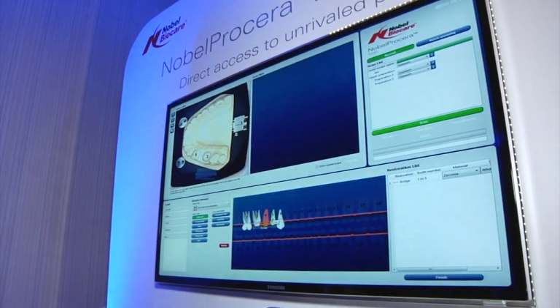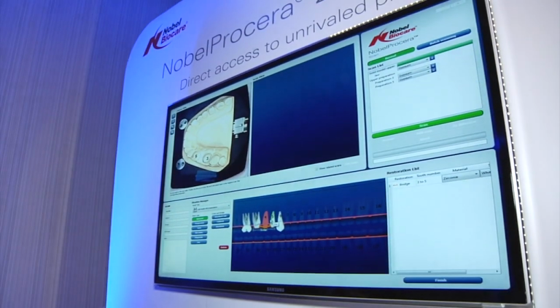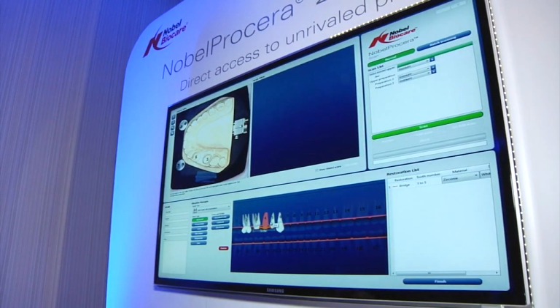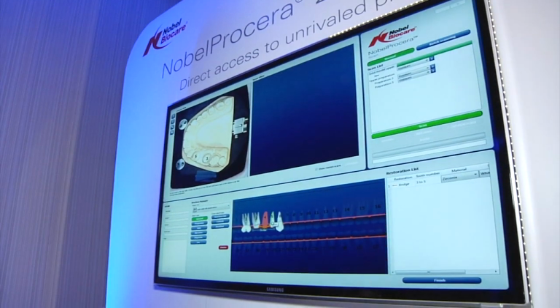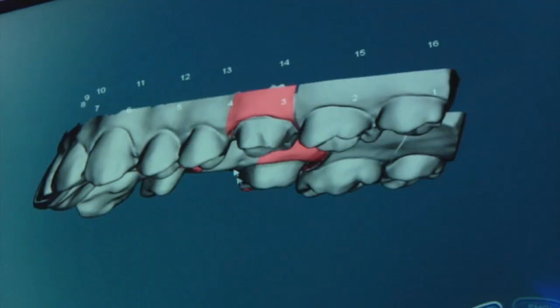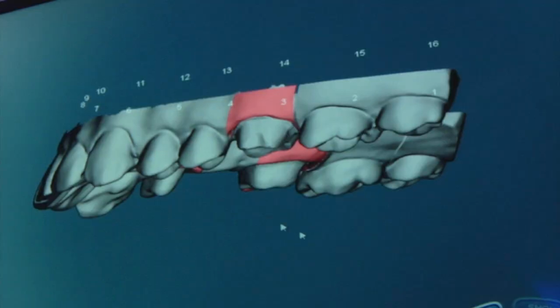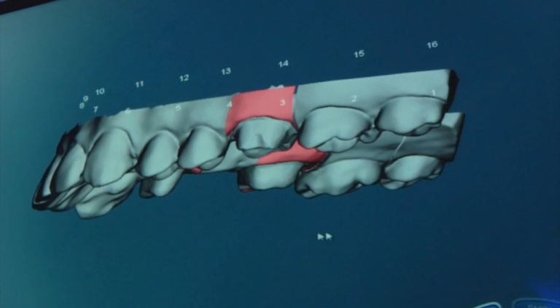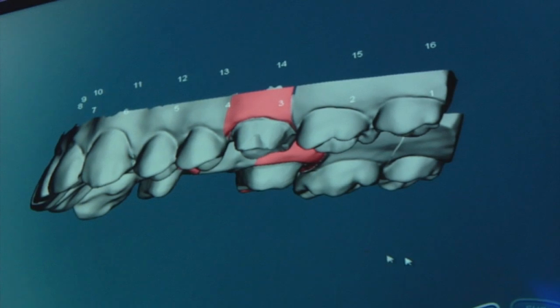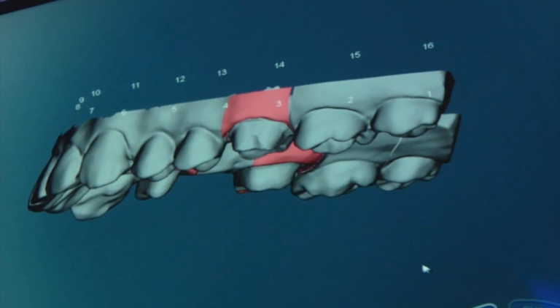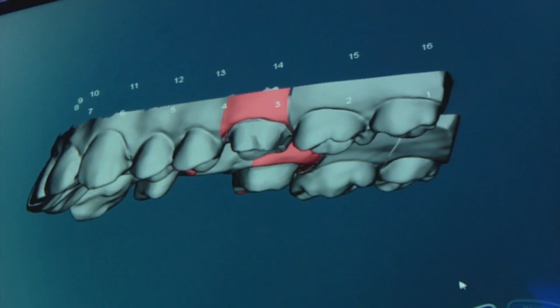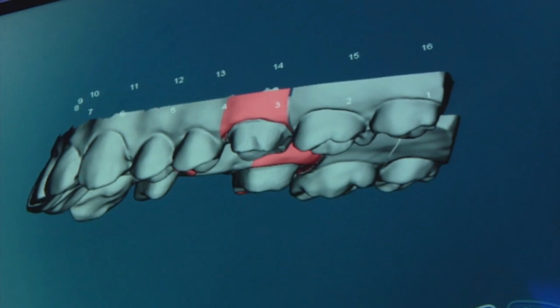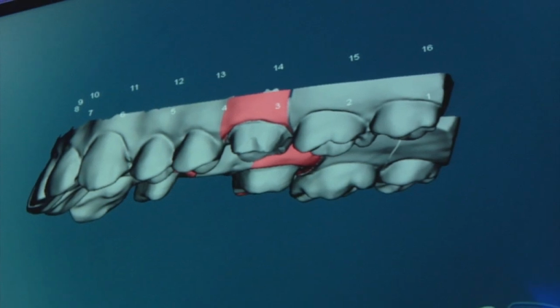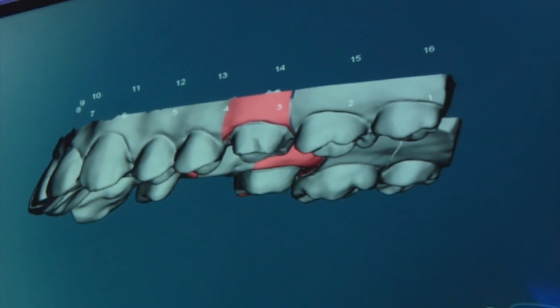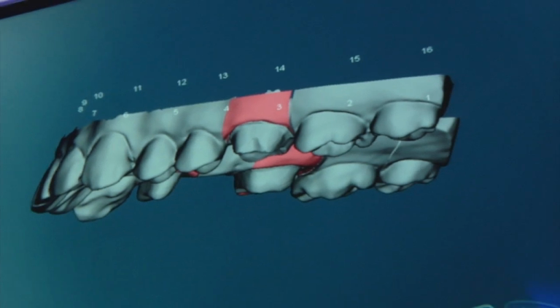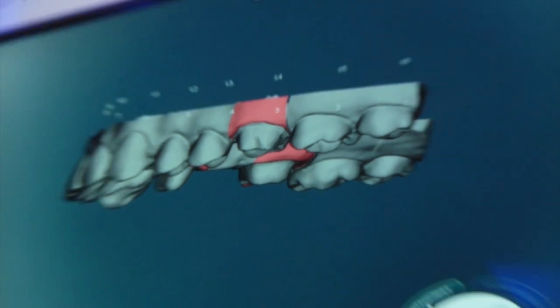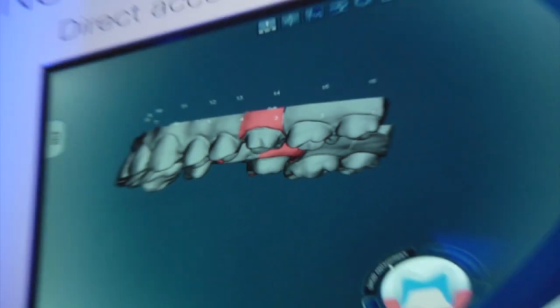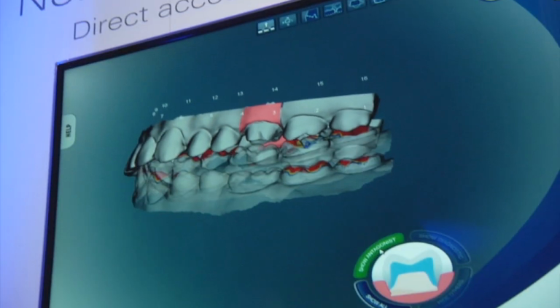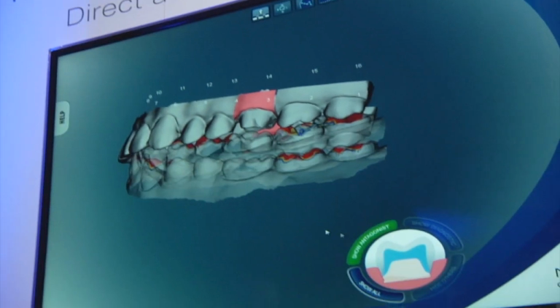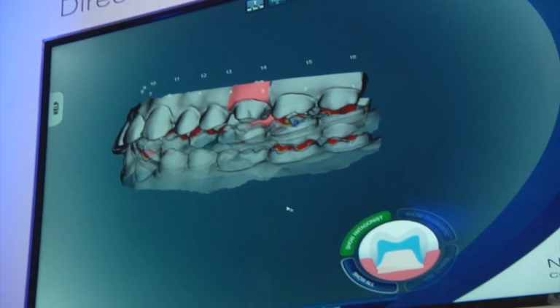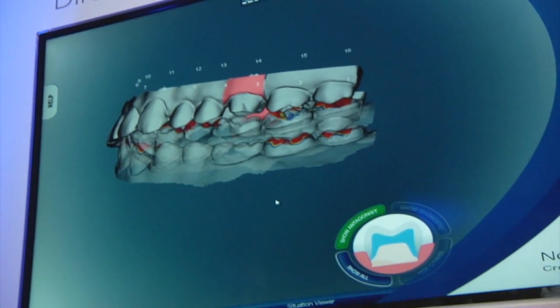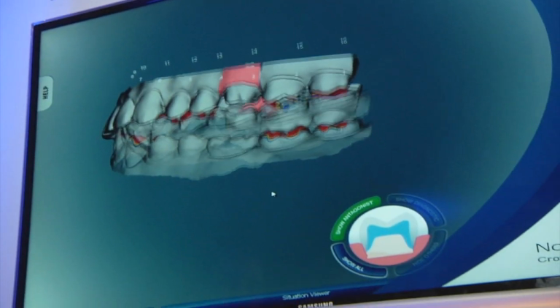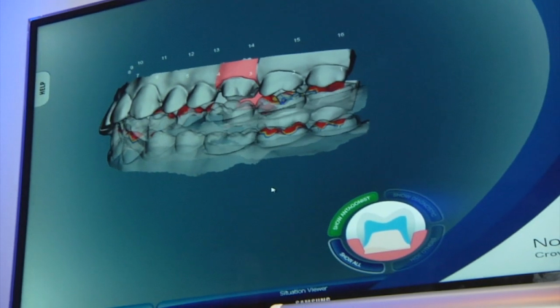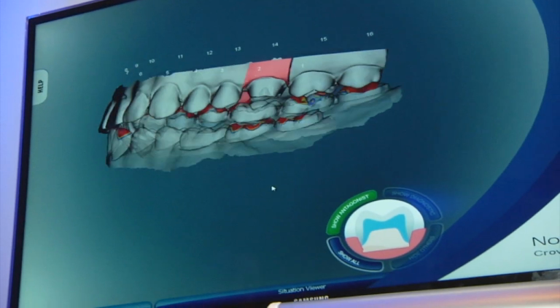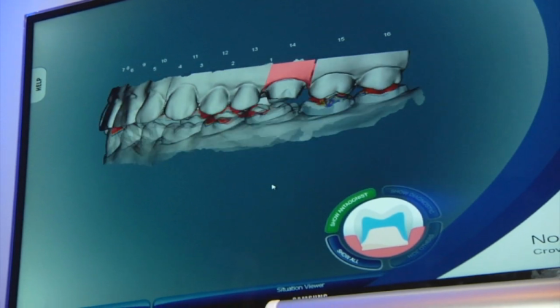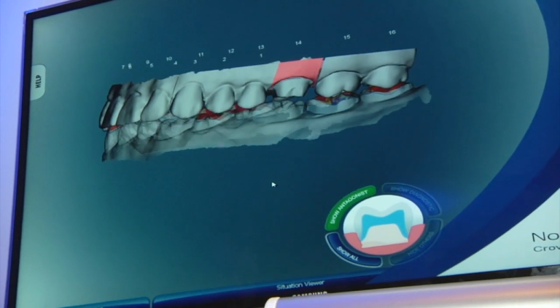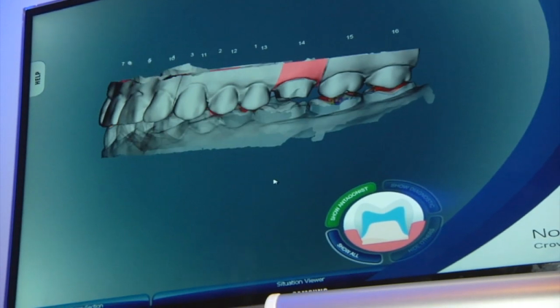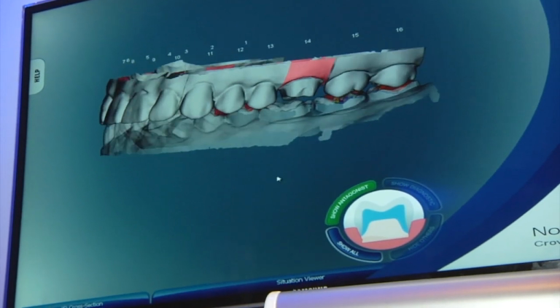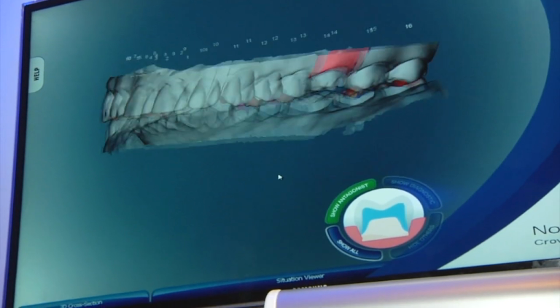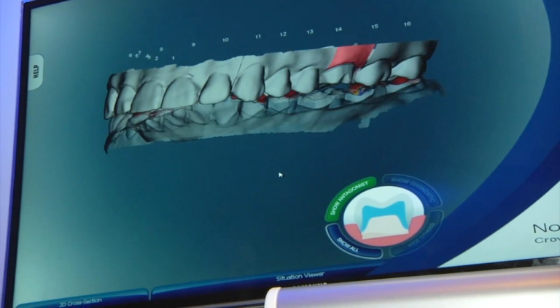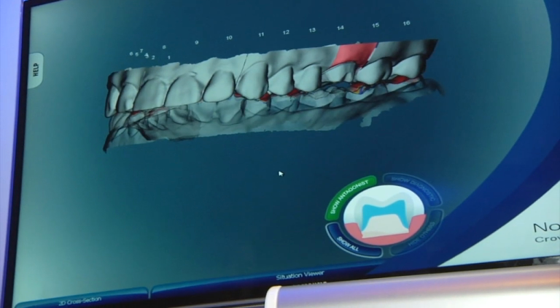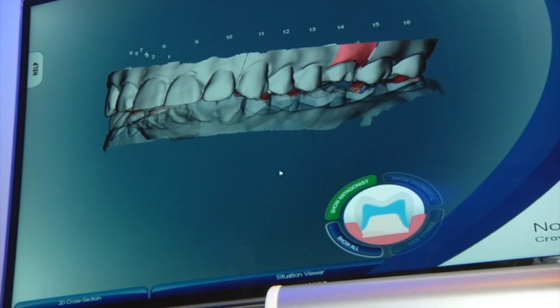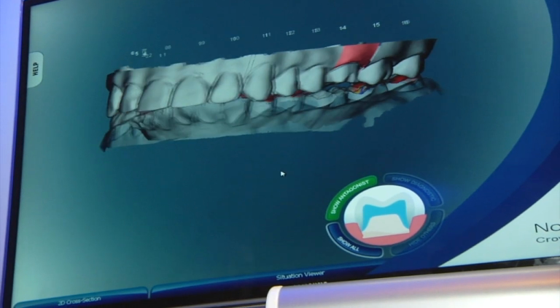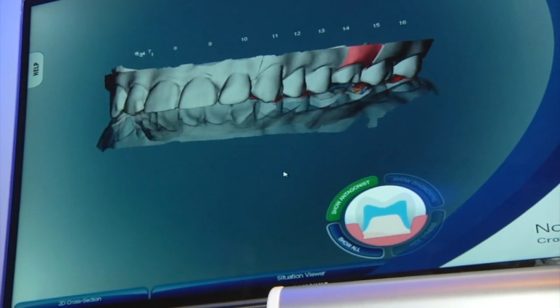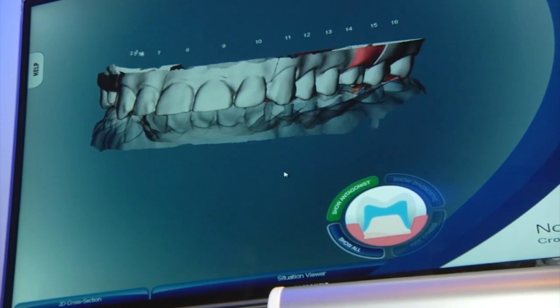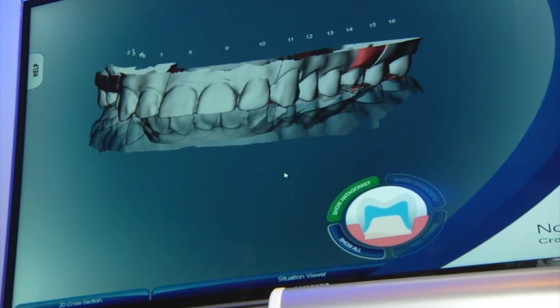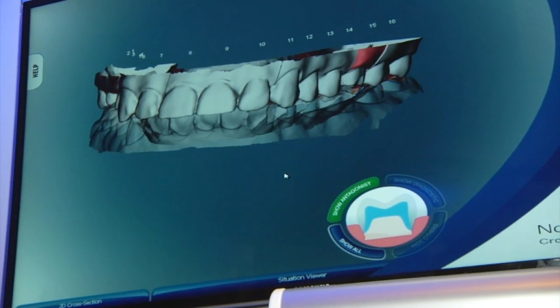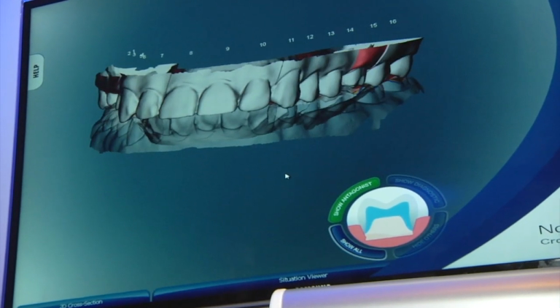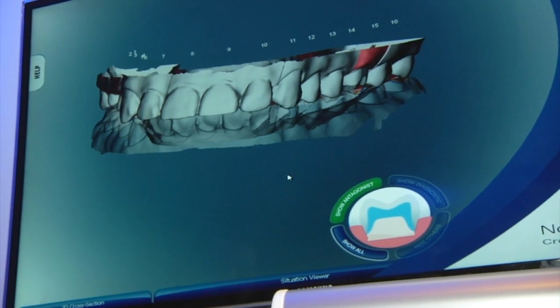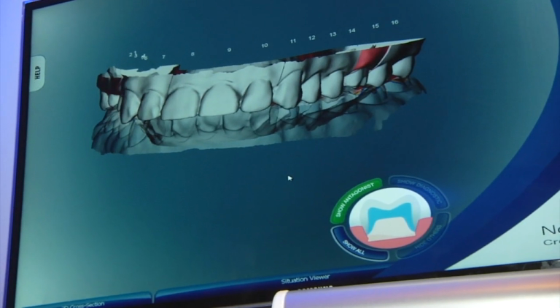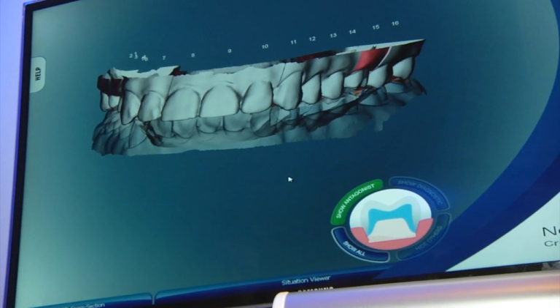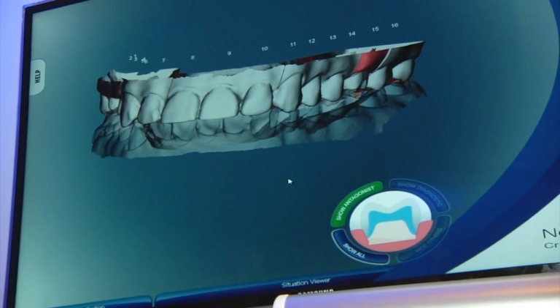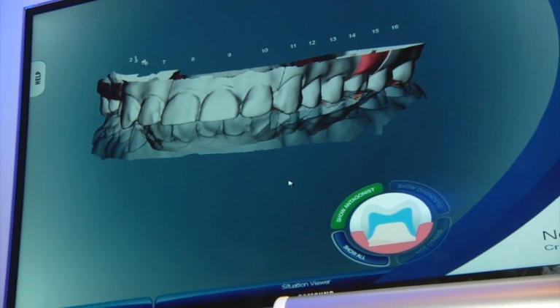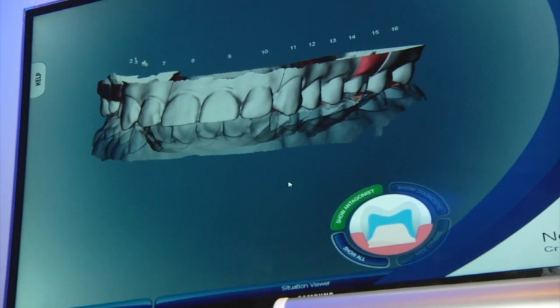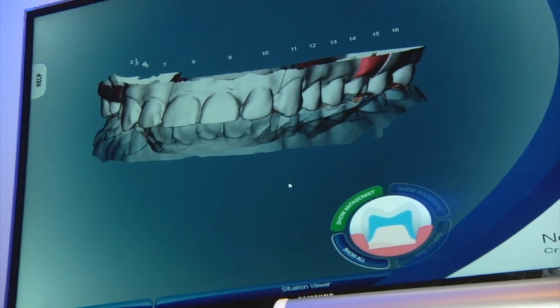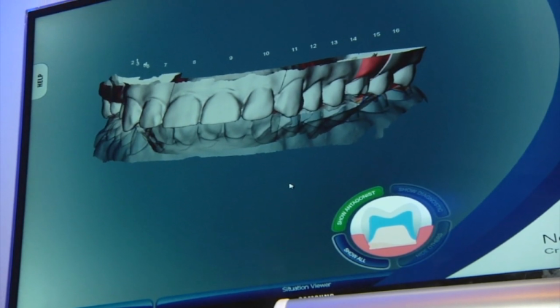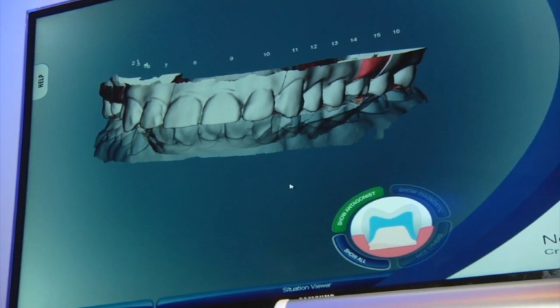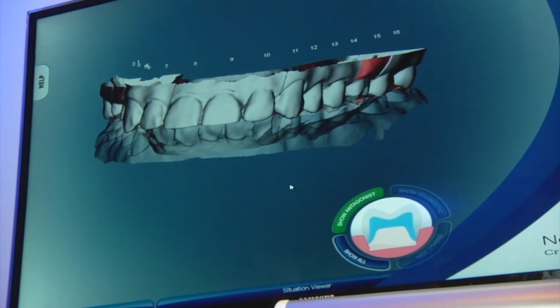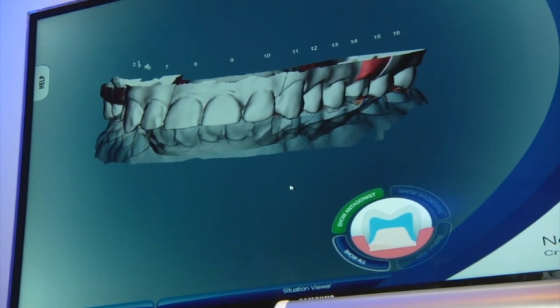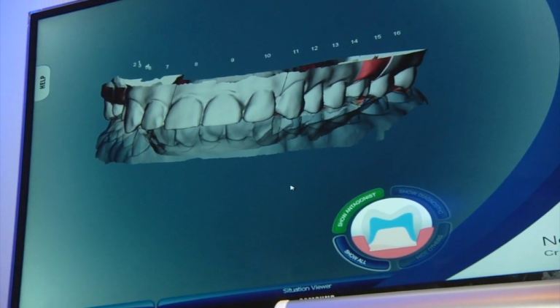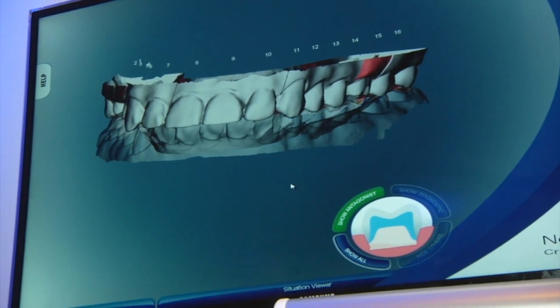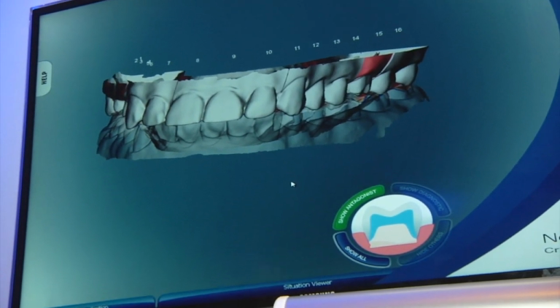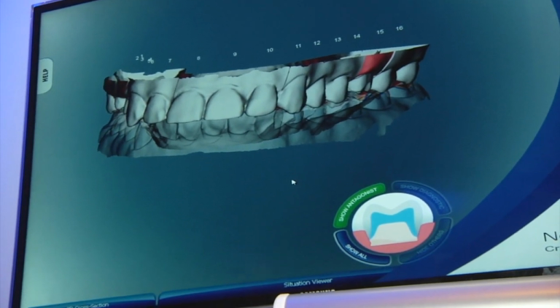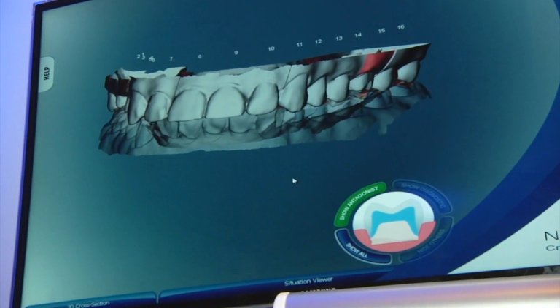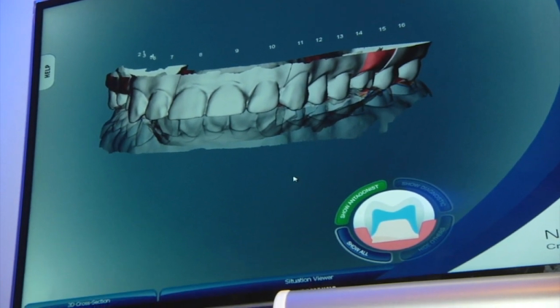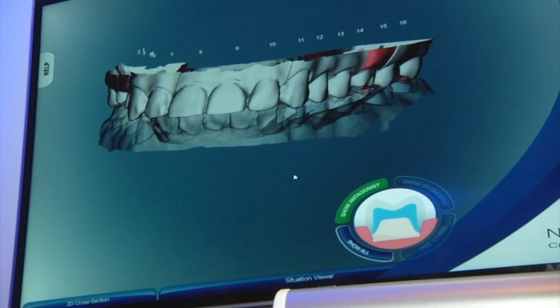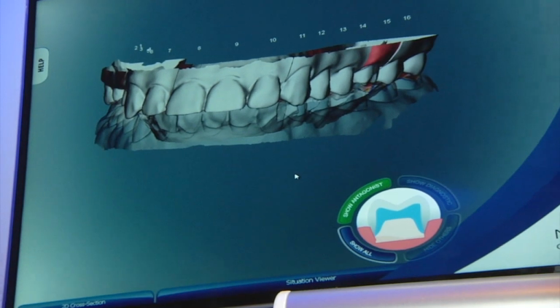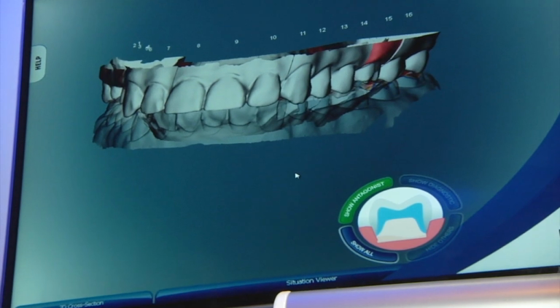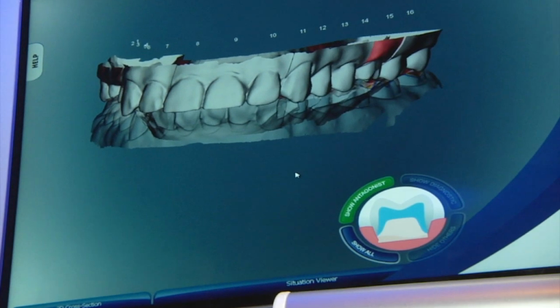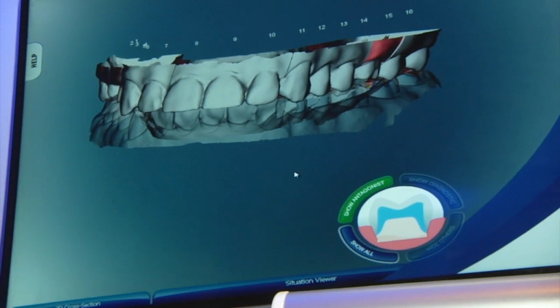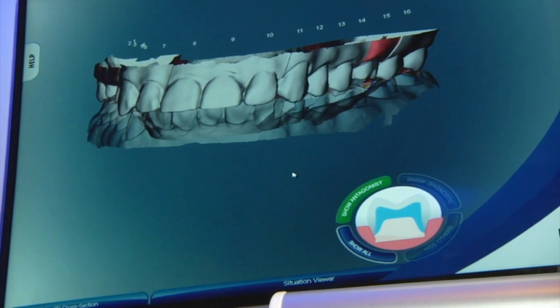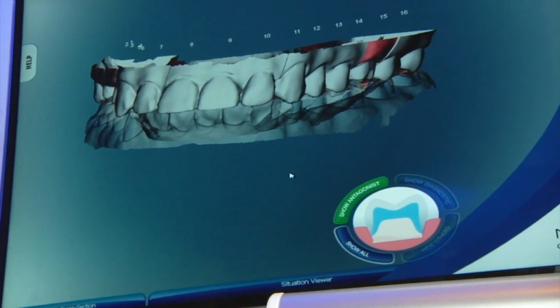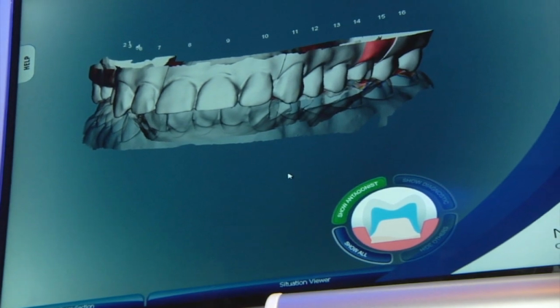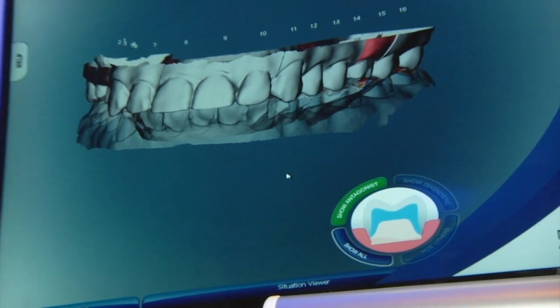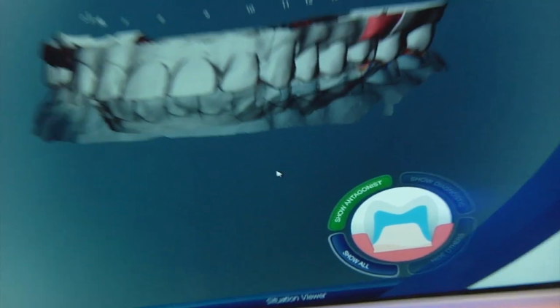In addition to solid model scanning, we've also been able to introduce actual antagonist model scanning — again, another feature that the 1G is not able to support.